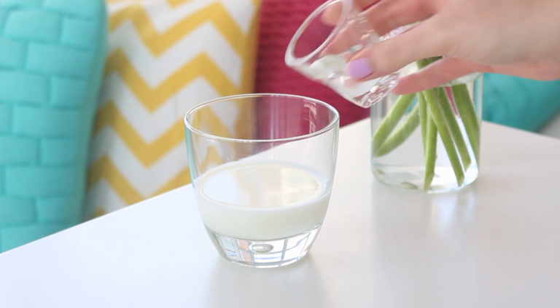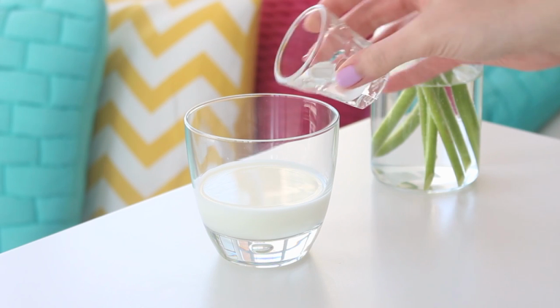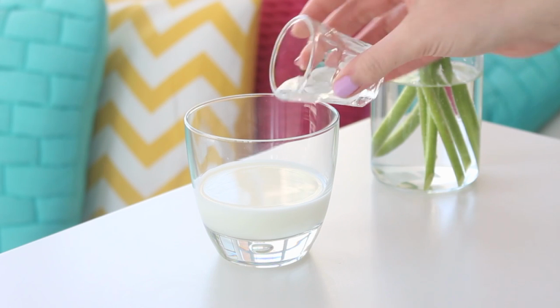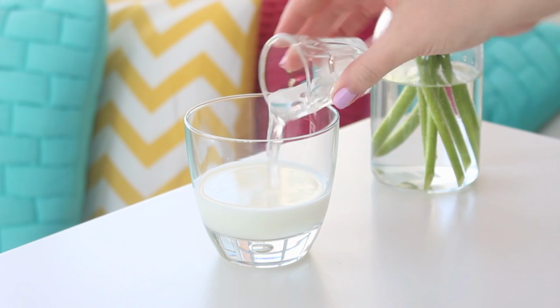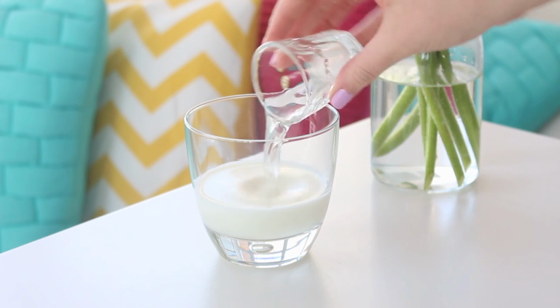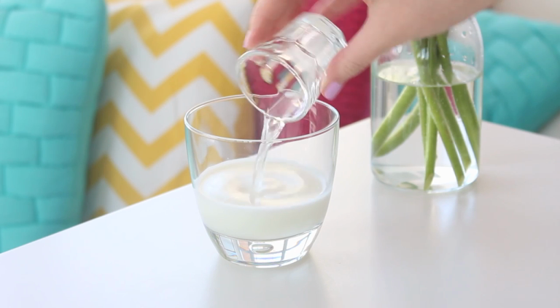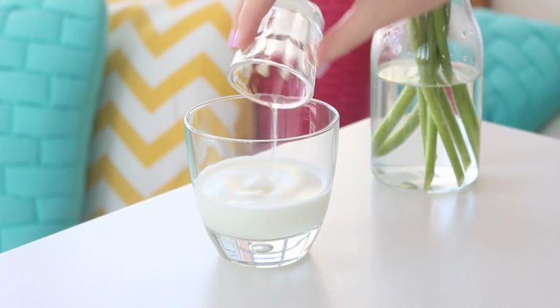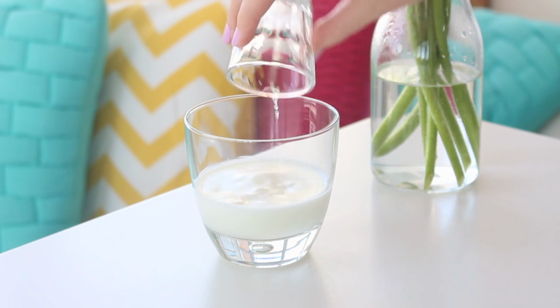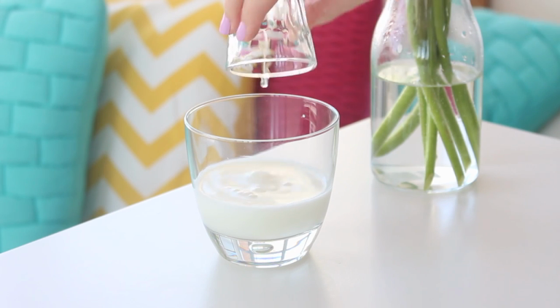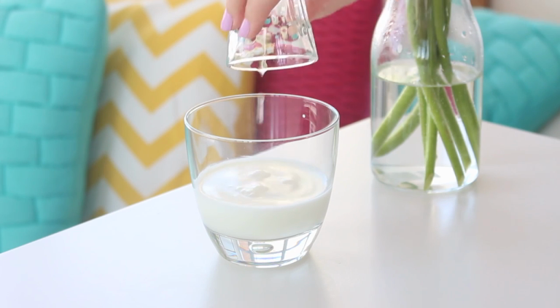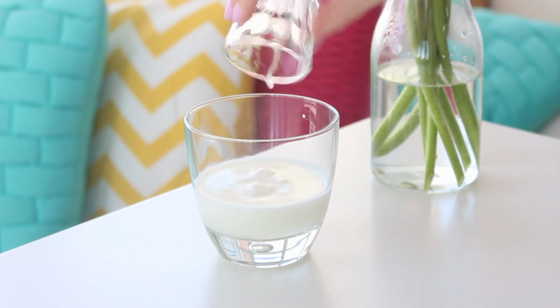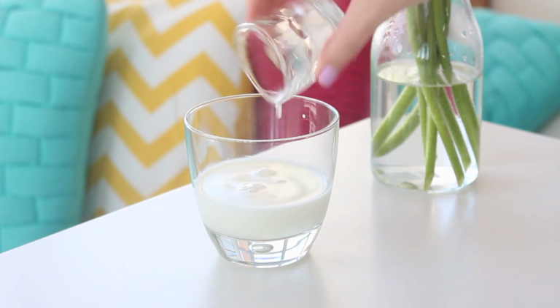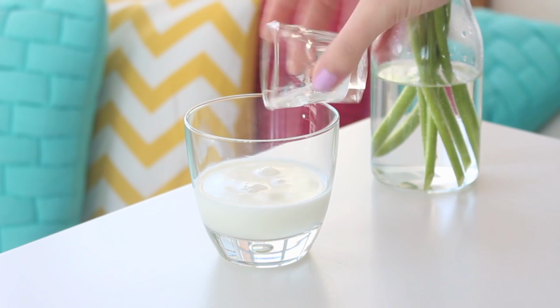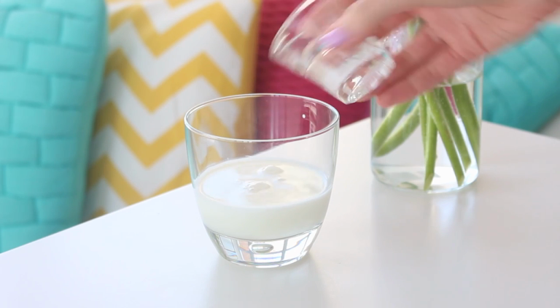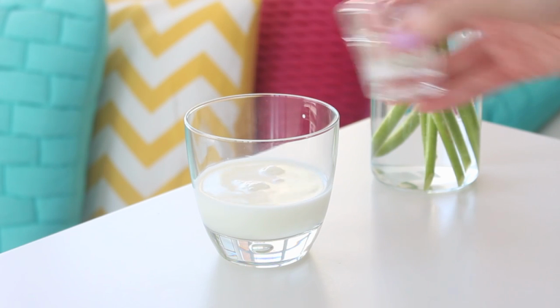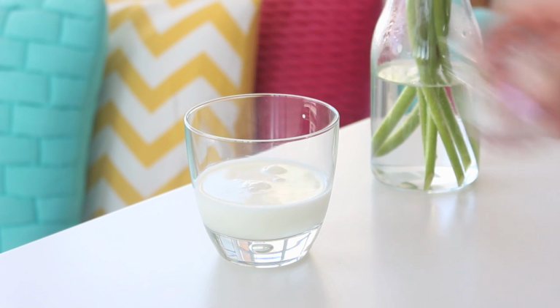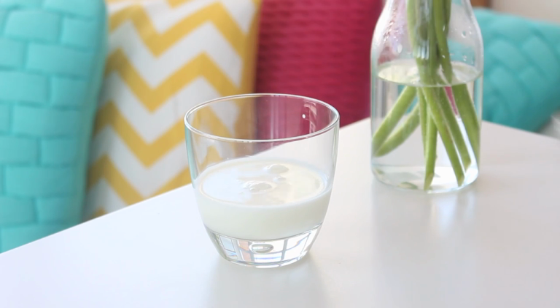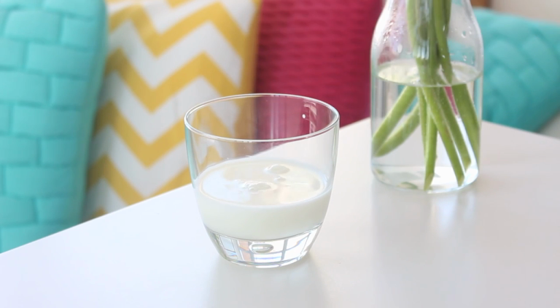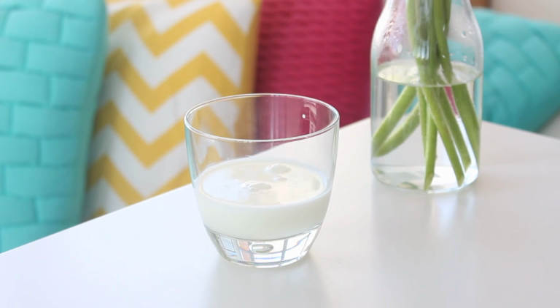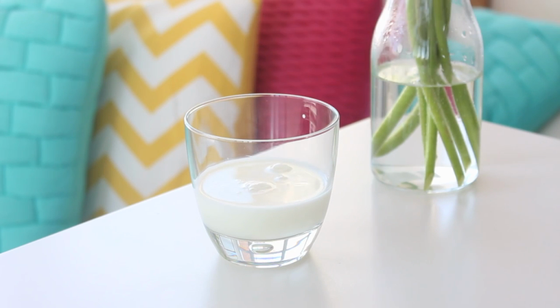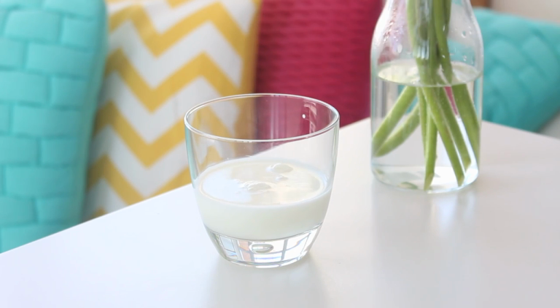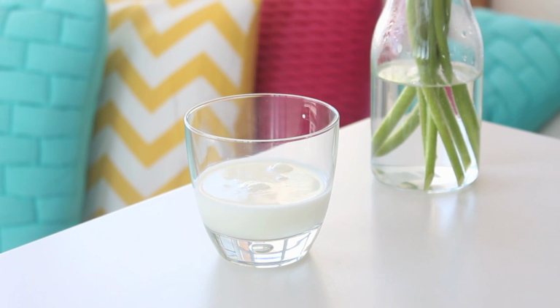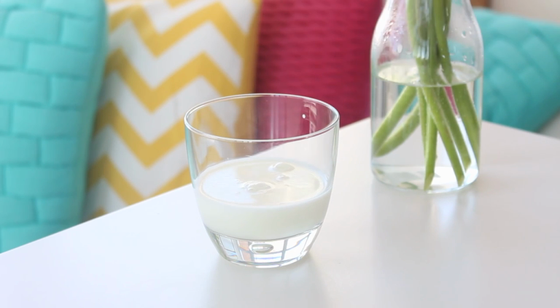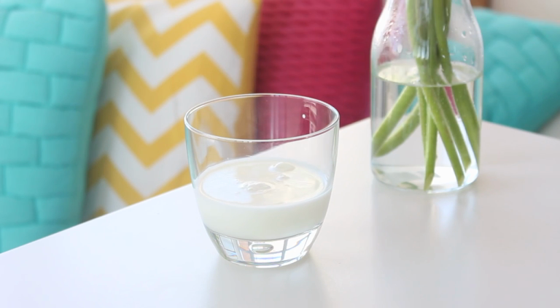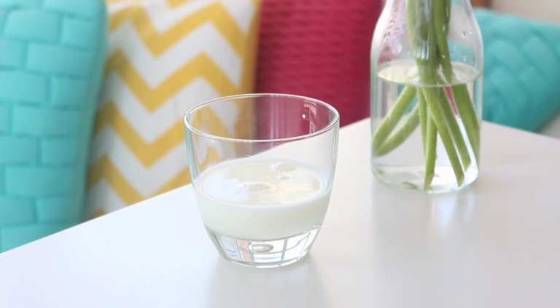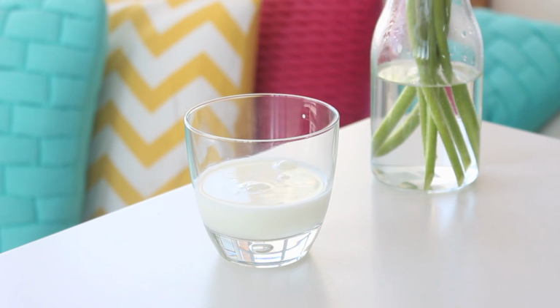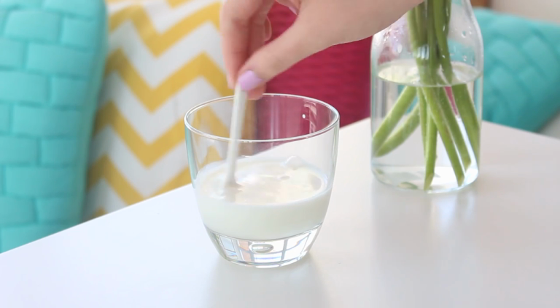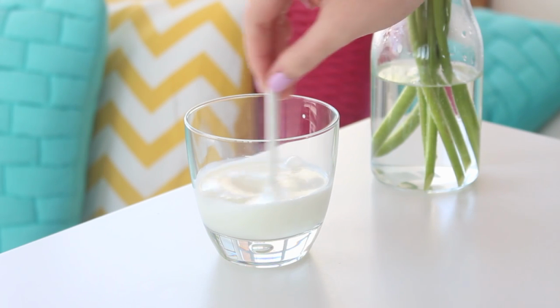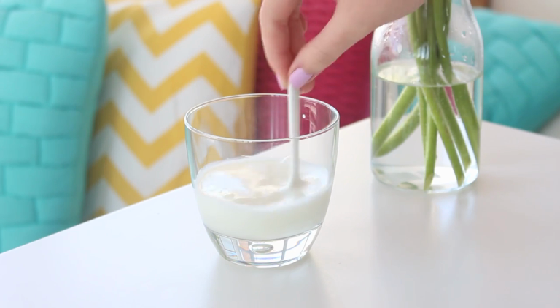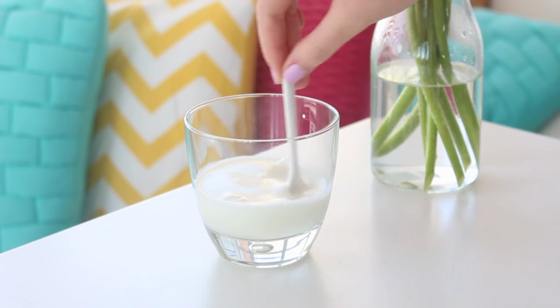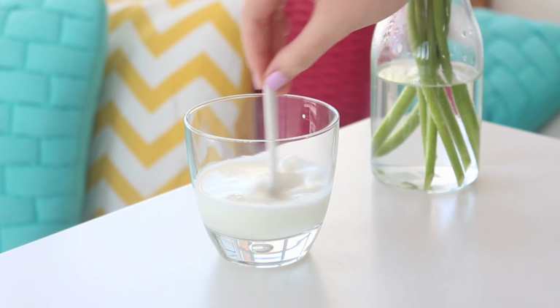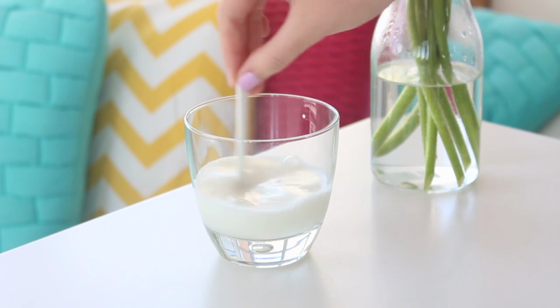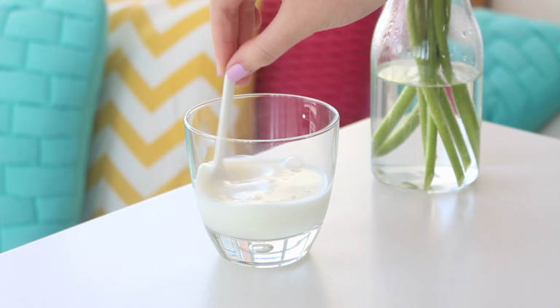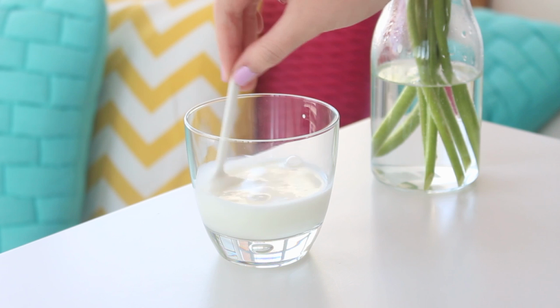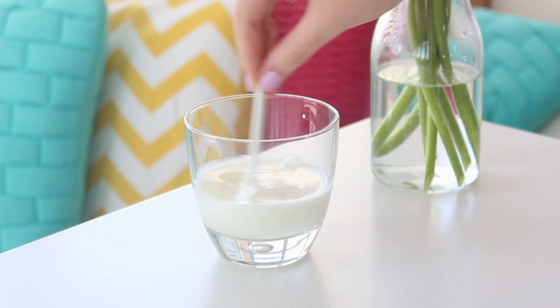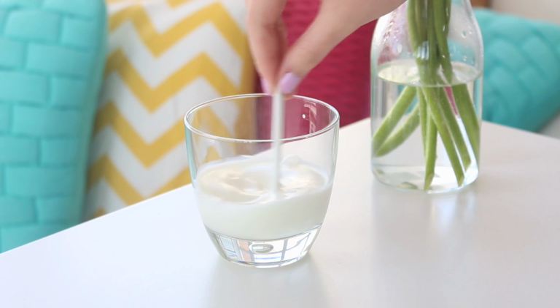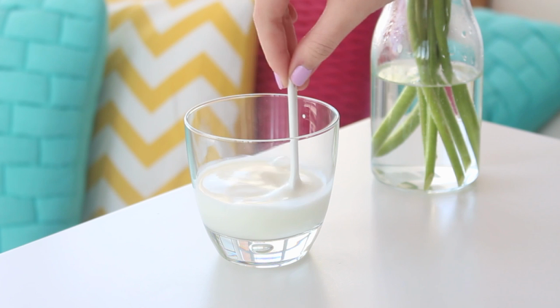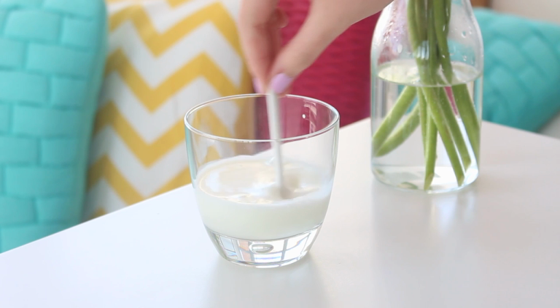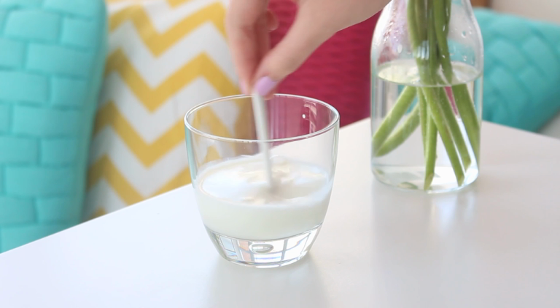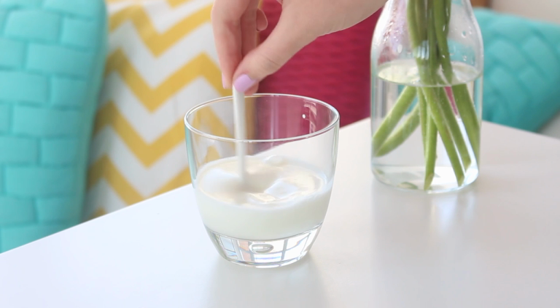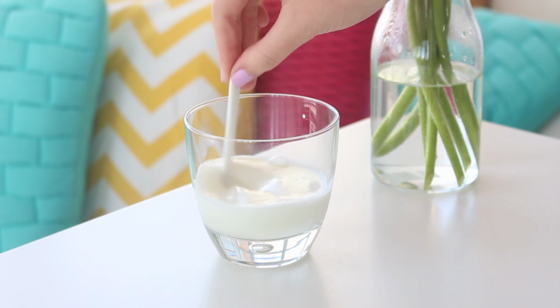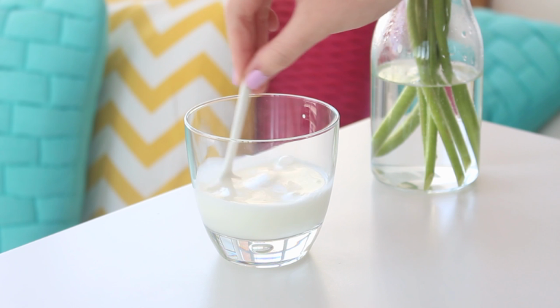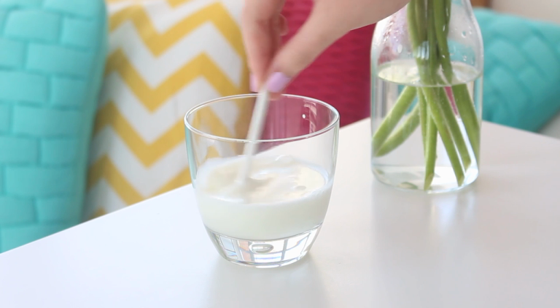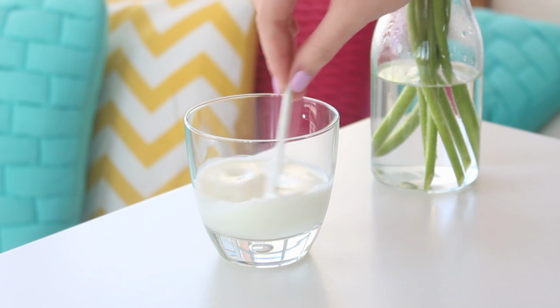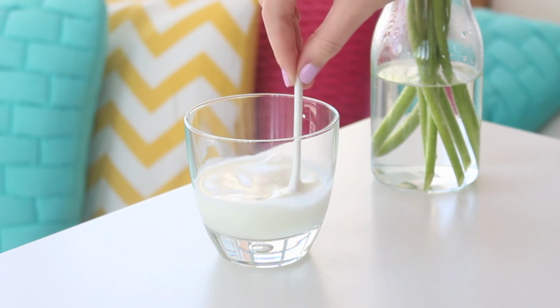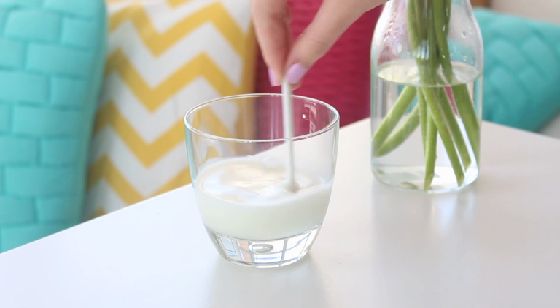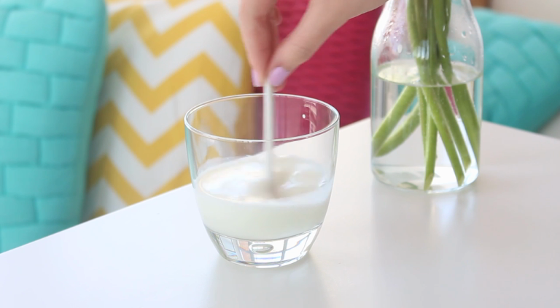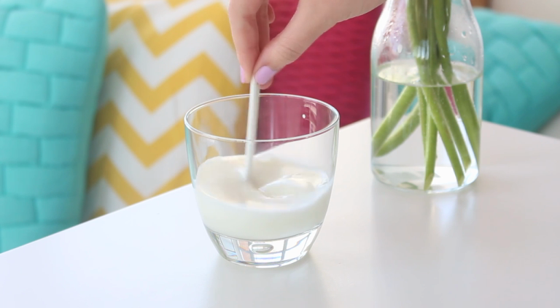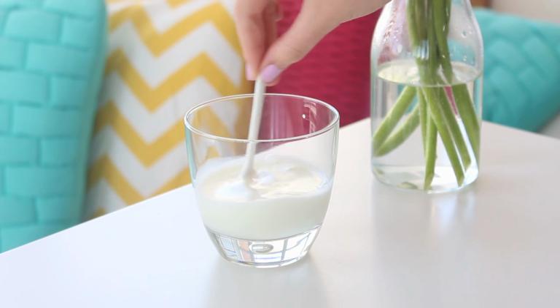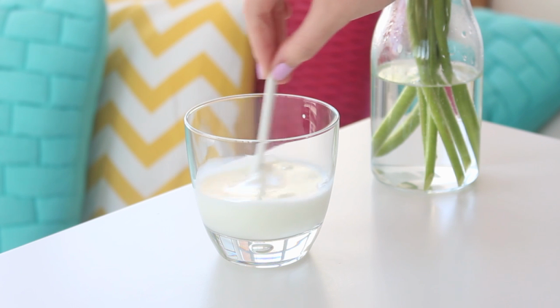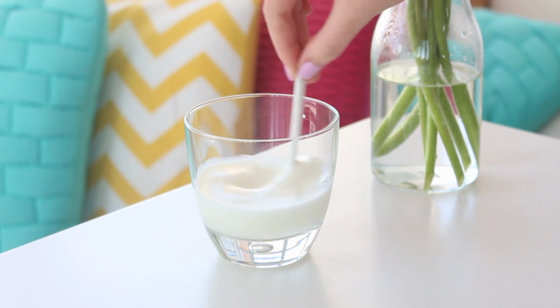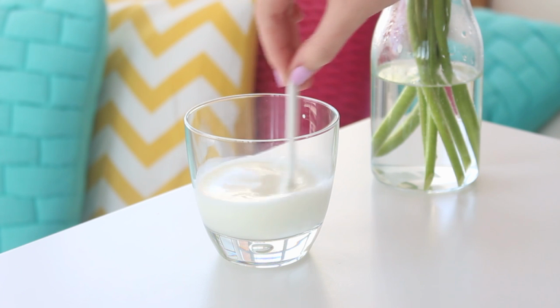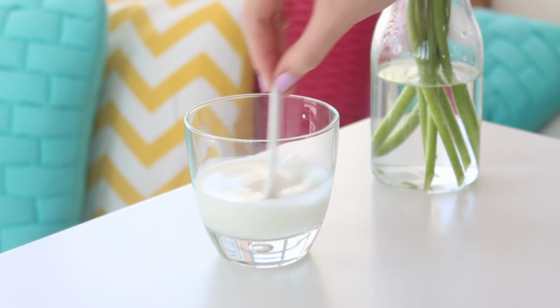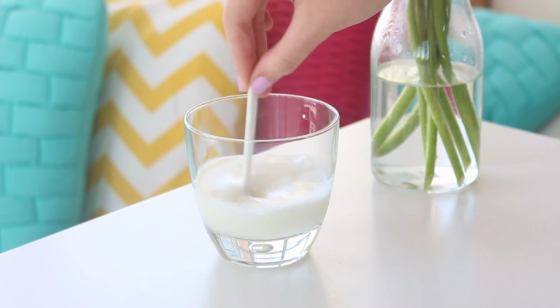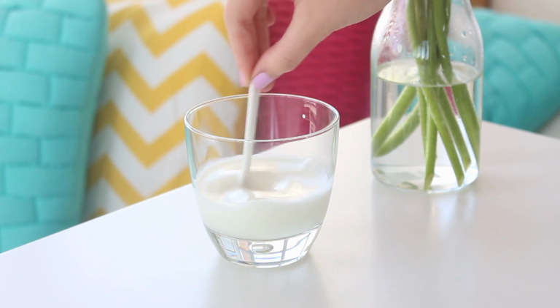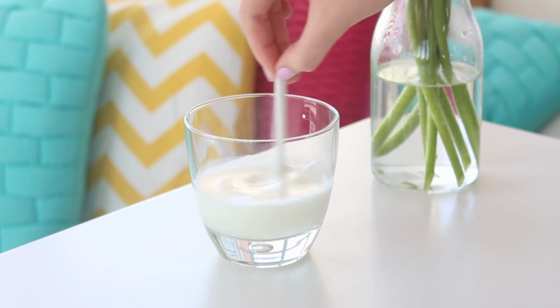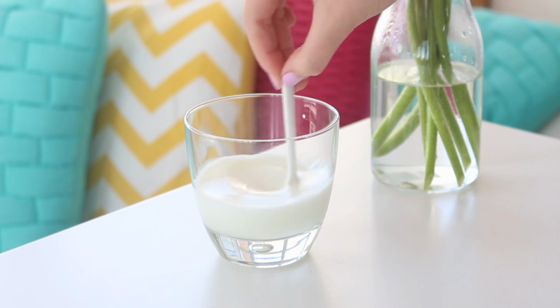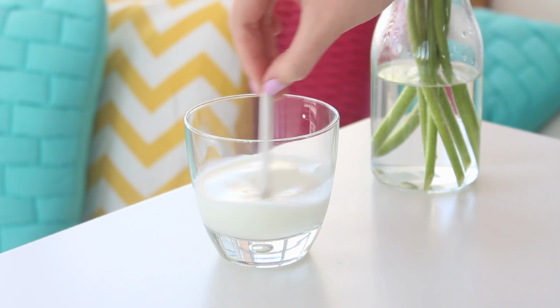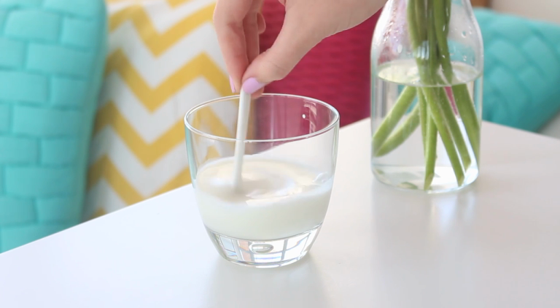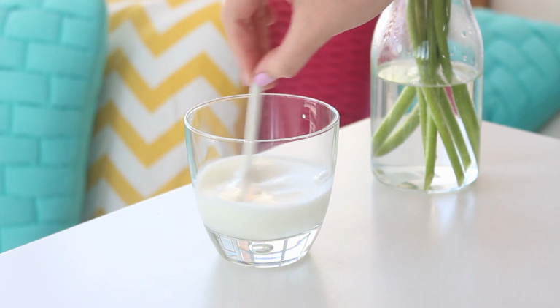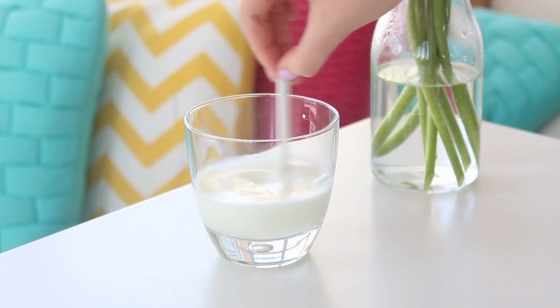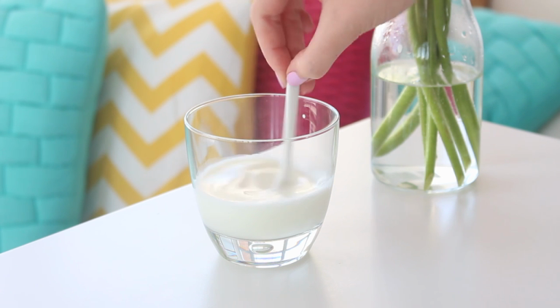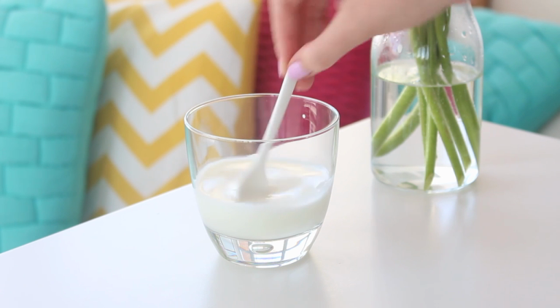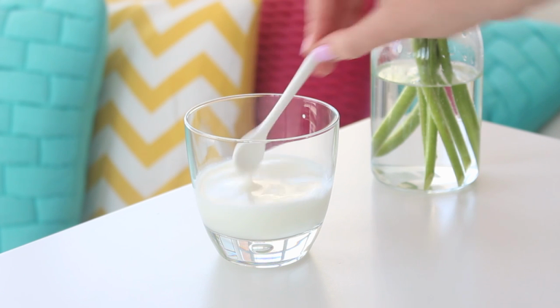First, what you wanna do is combine the milk and white vinegar in a small glass and set it in the fridge for 15 minutes. This is gonna make homemade buttermilk.